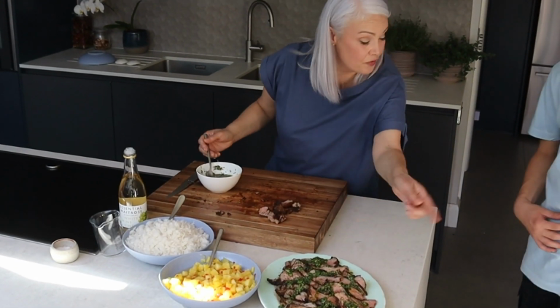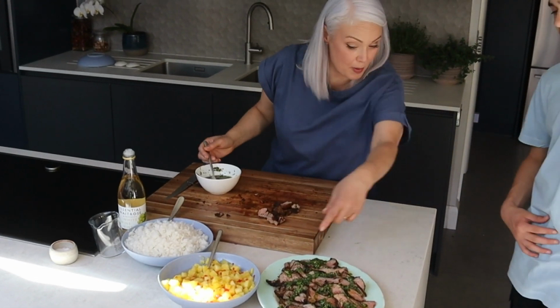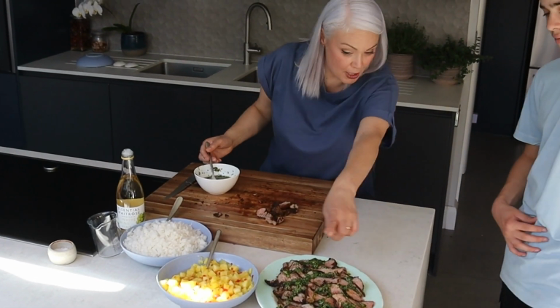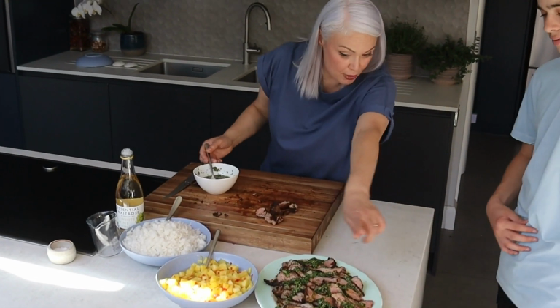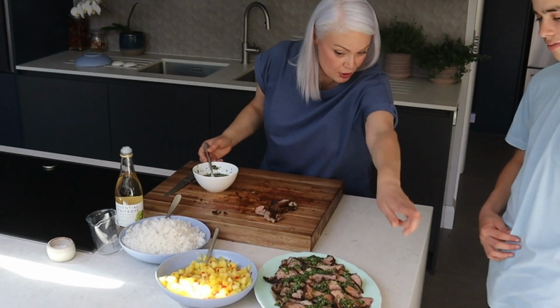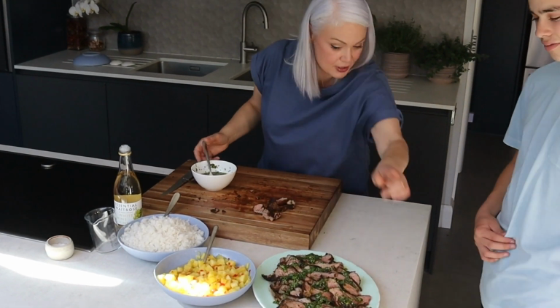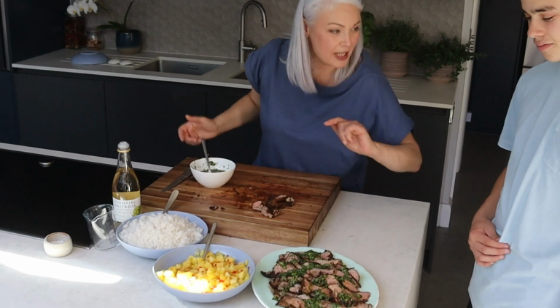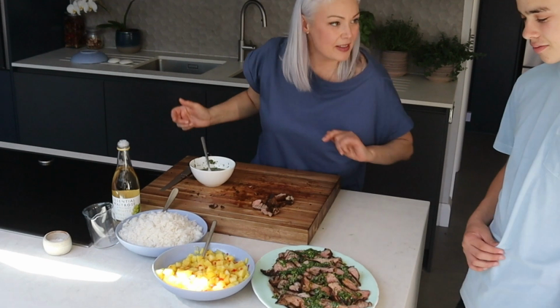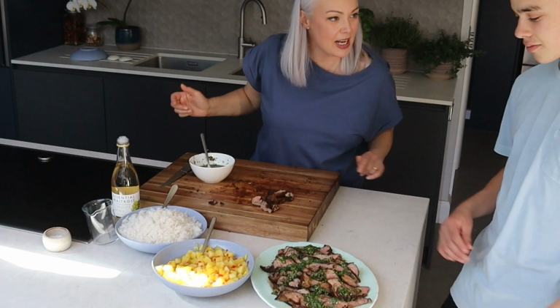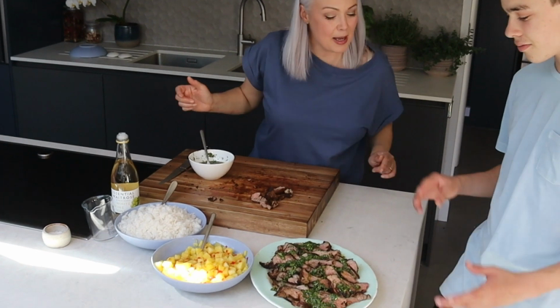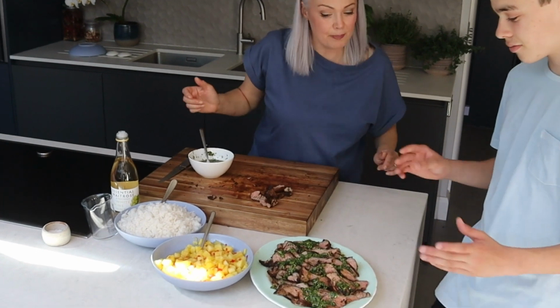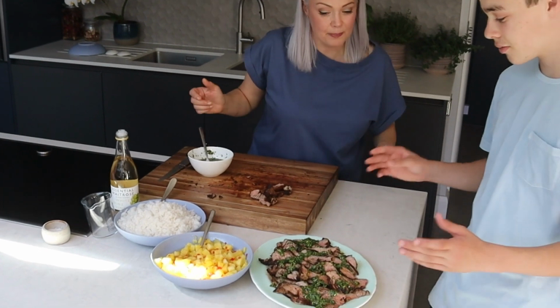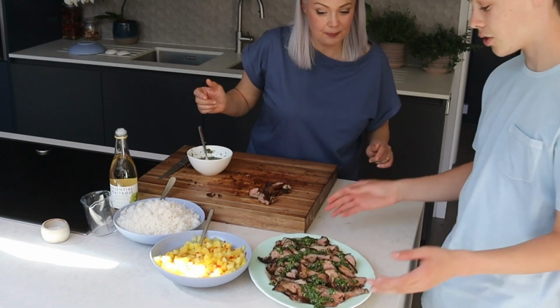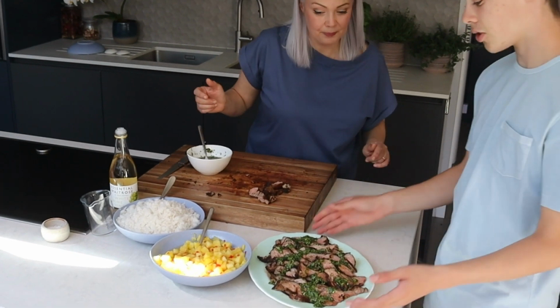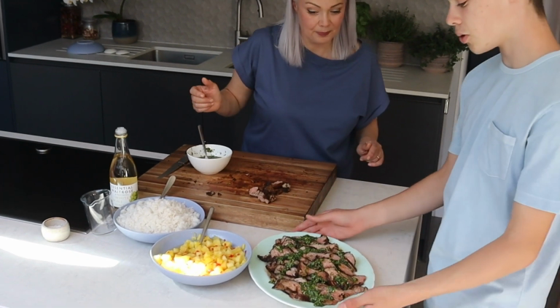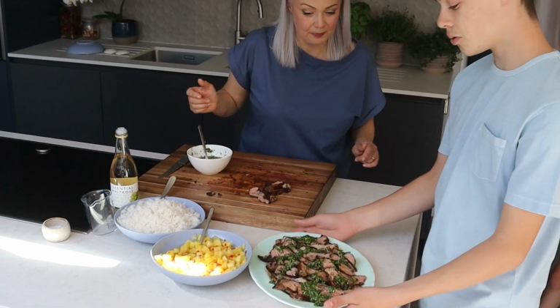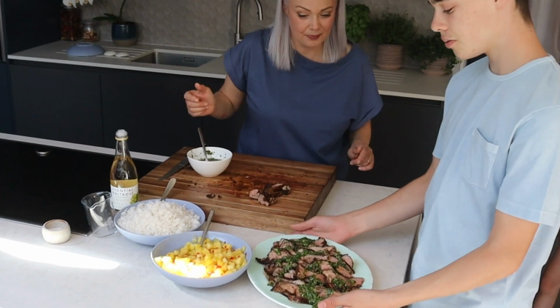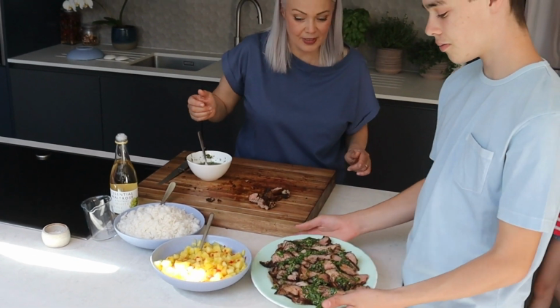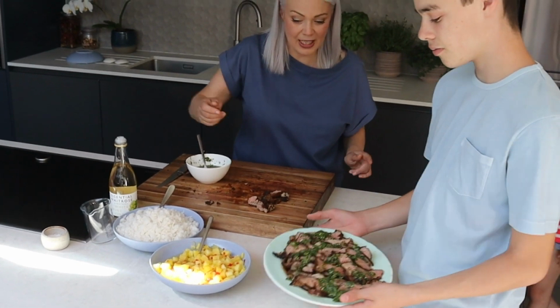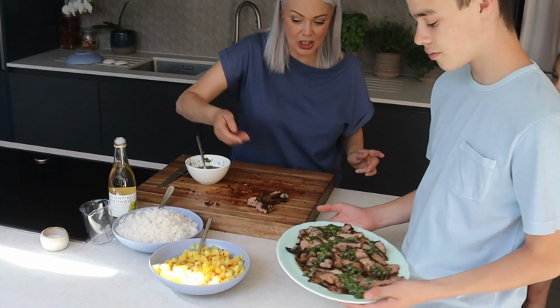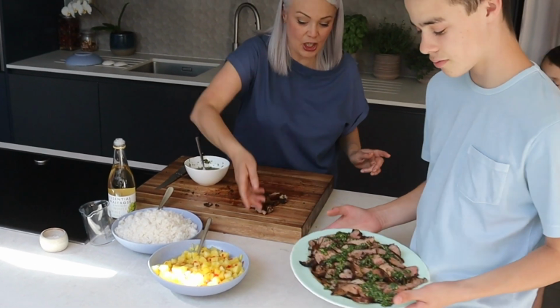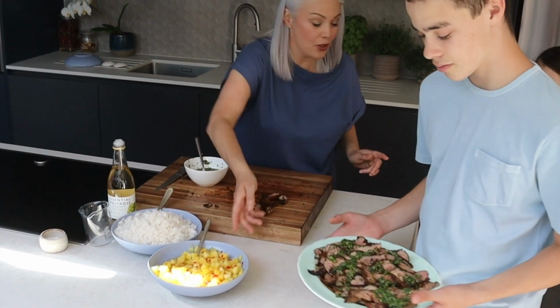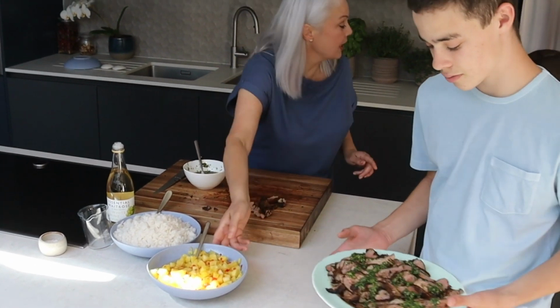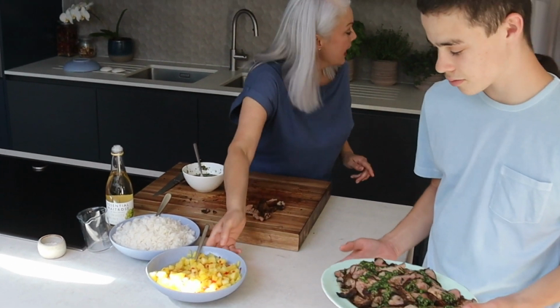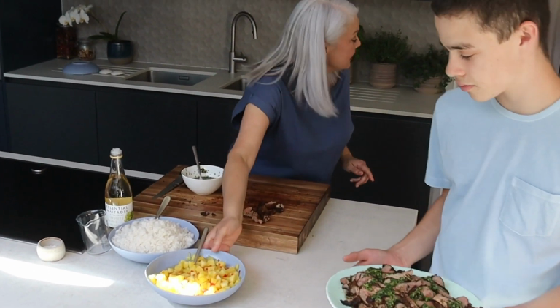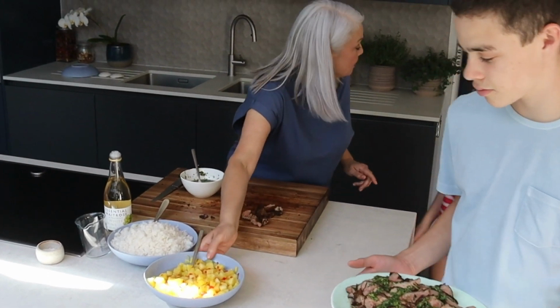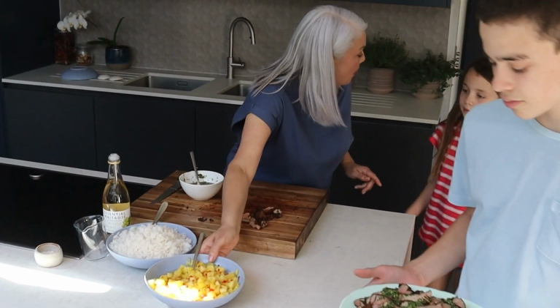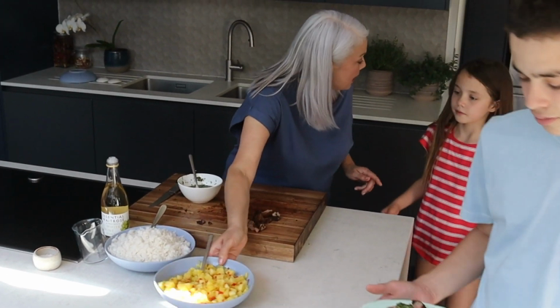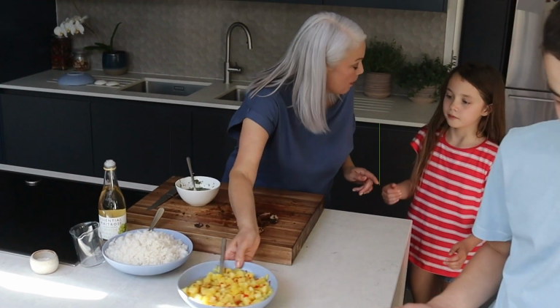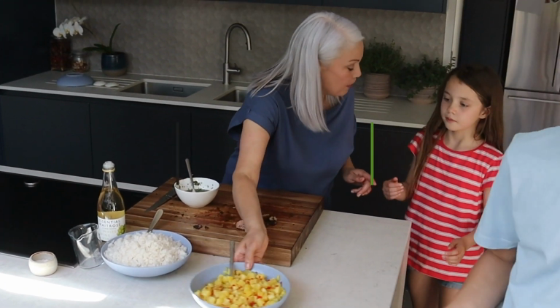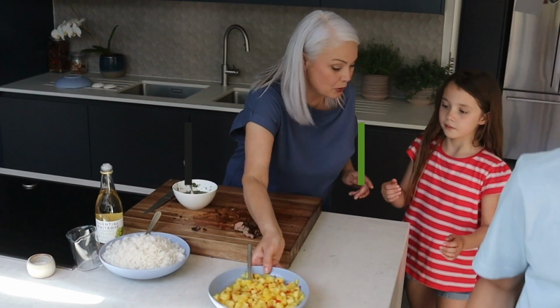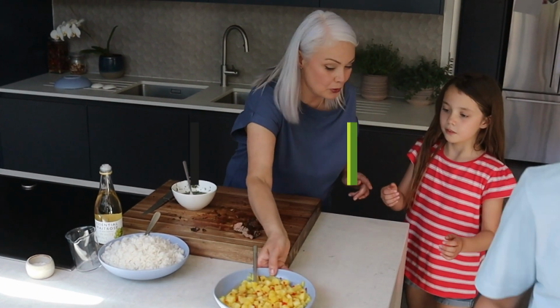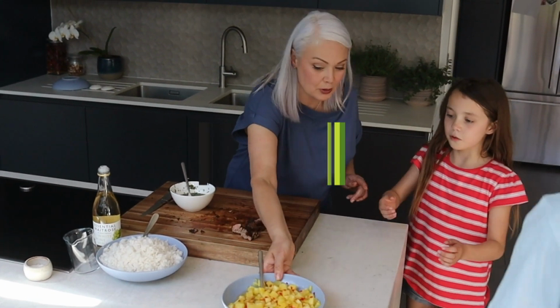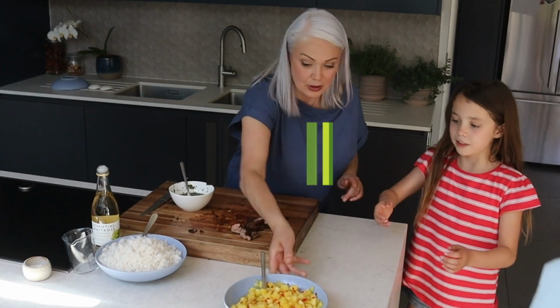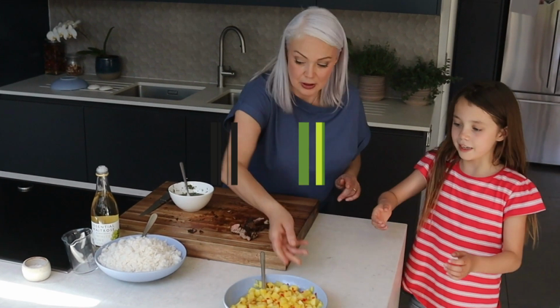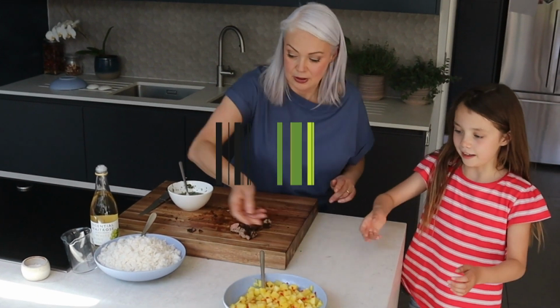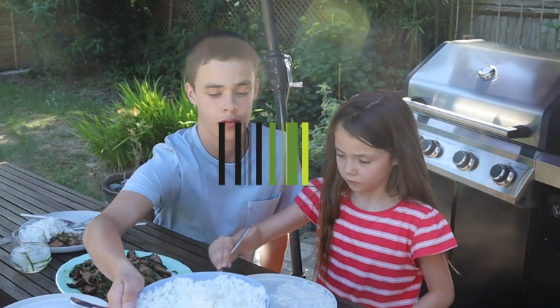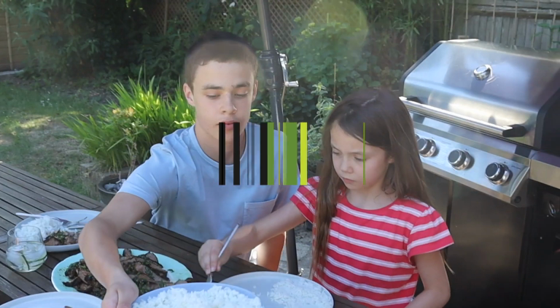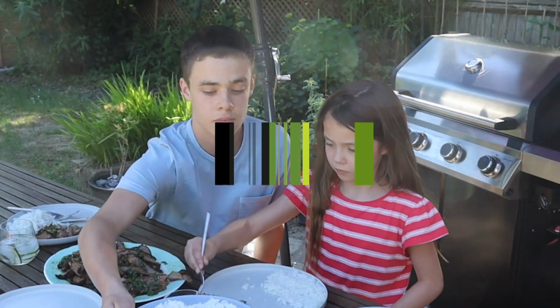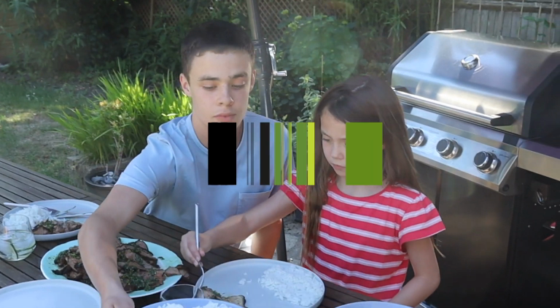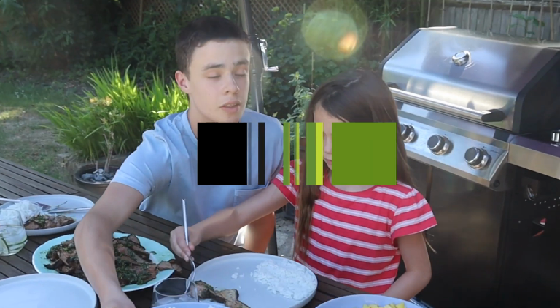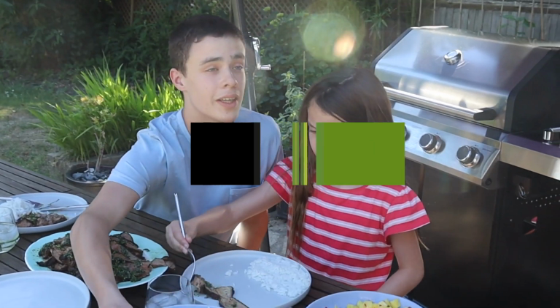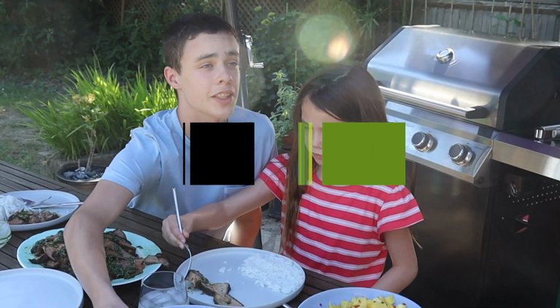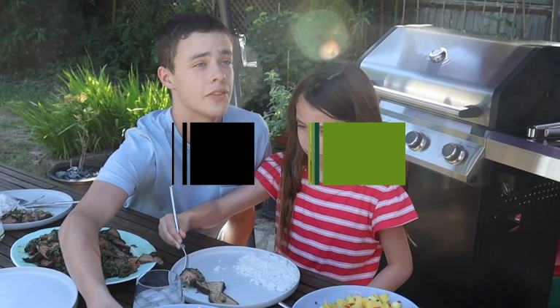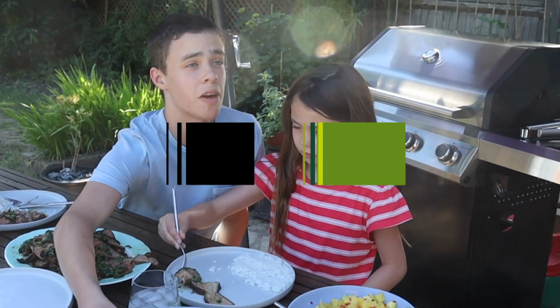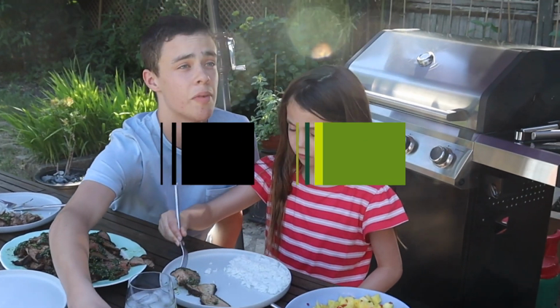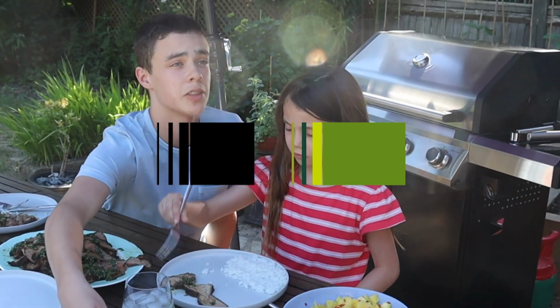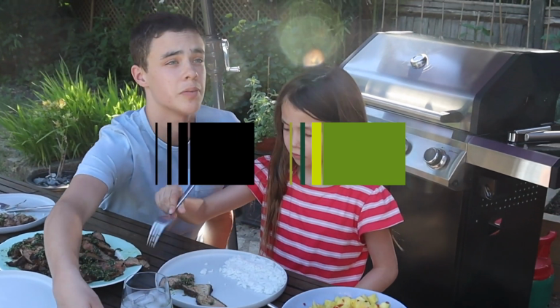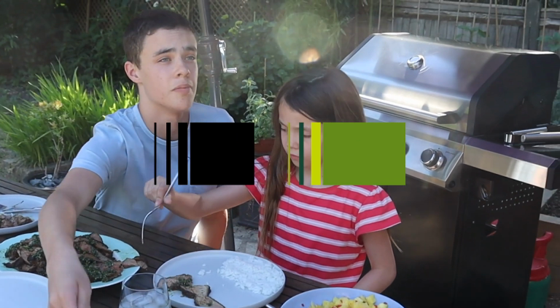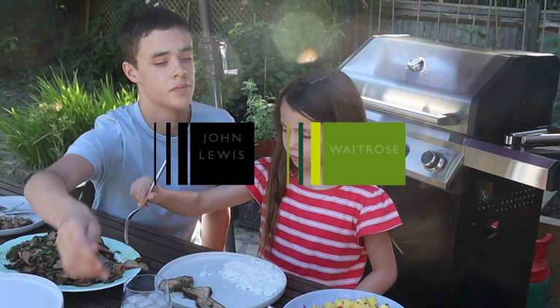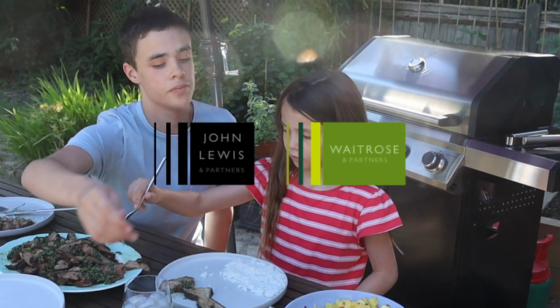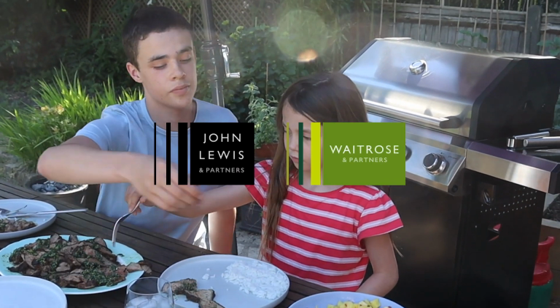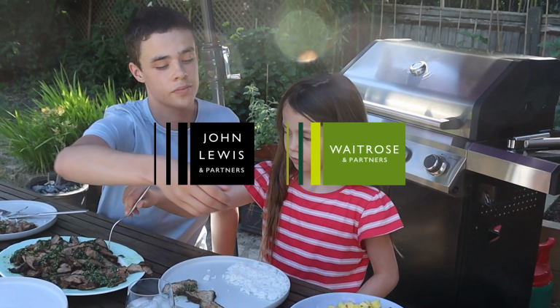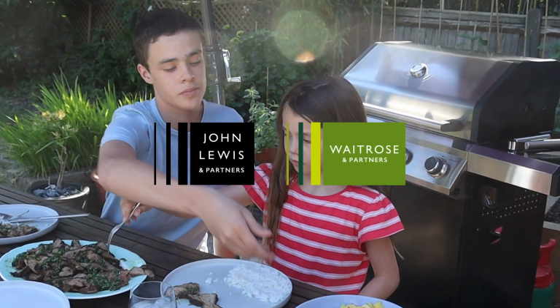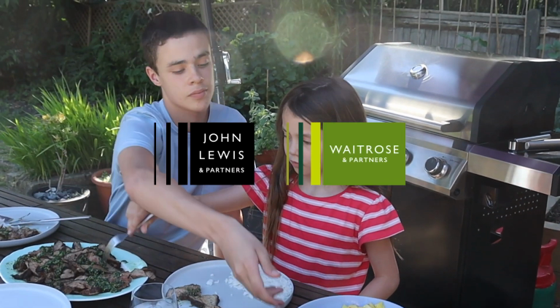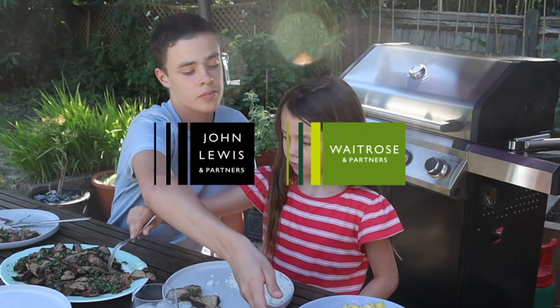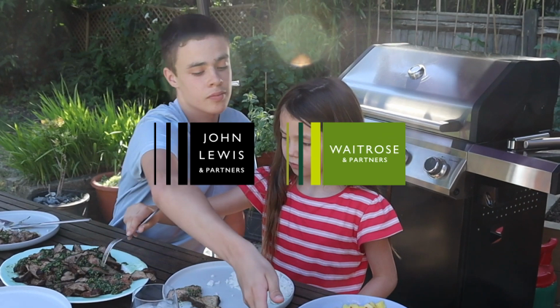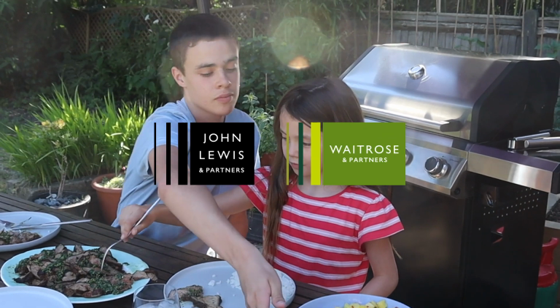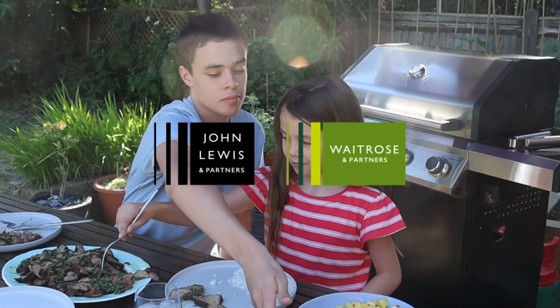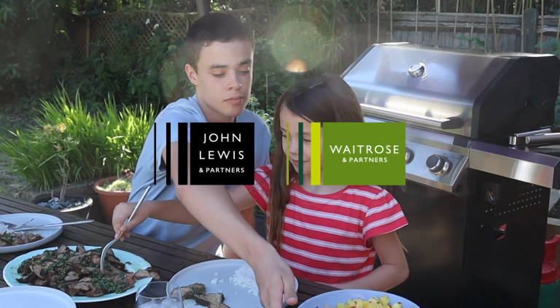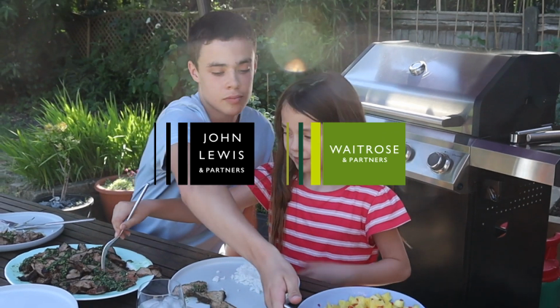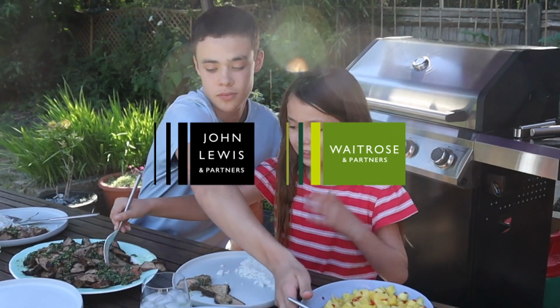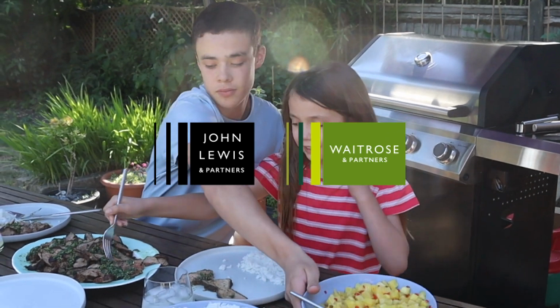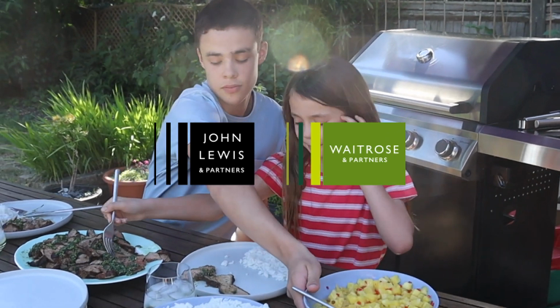Fabio, you take the lamb. Cool, thank you. Cass, pineapple. Thank you very much, Mum. You're very welcome. Thanks, Mum.